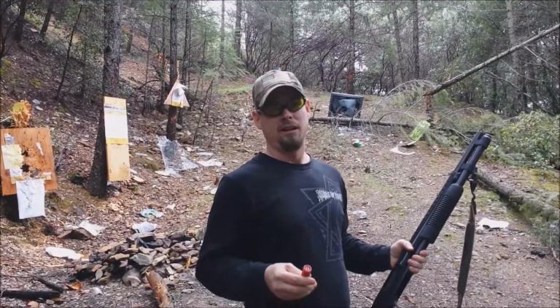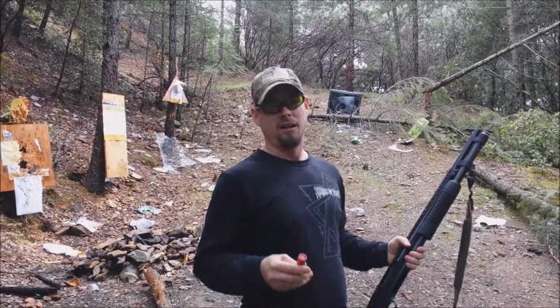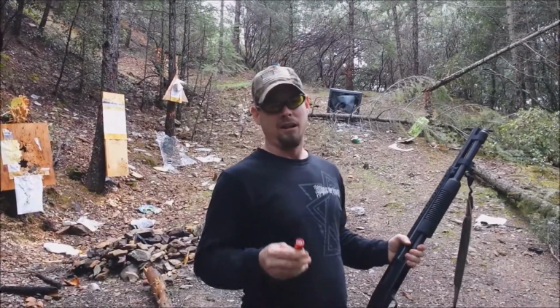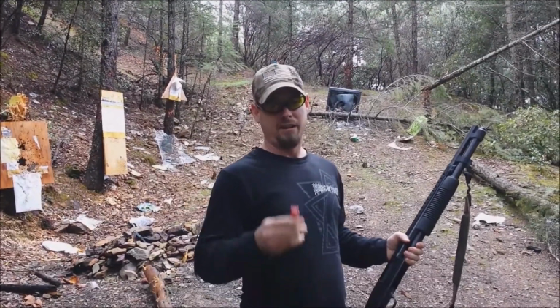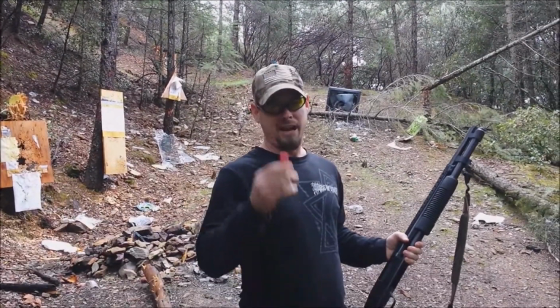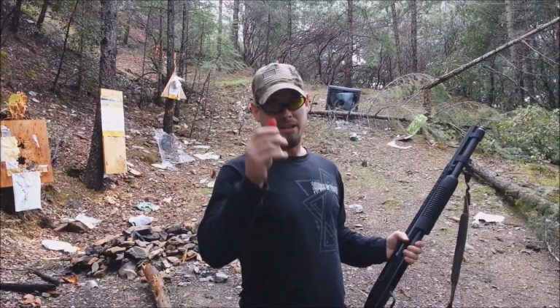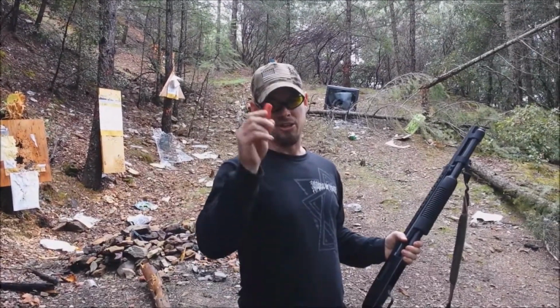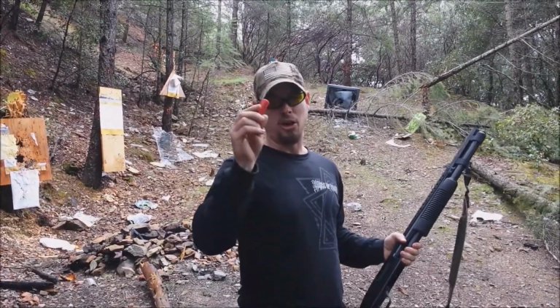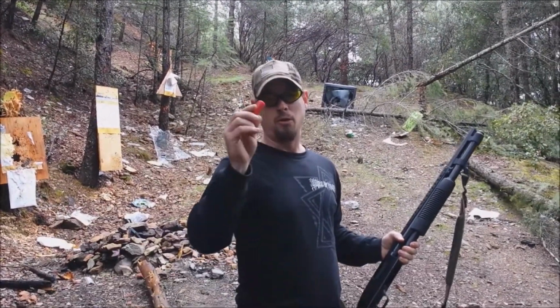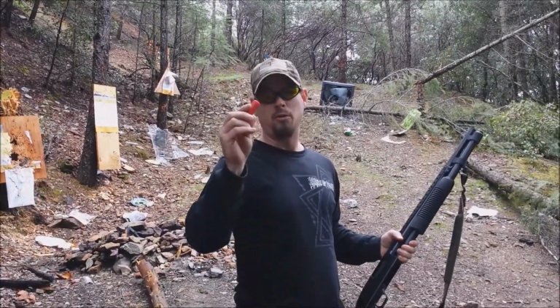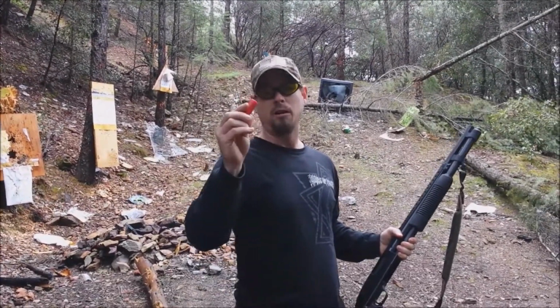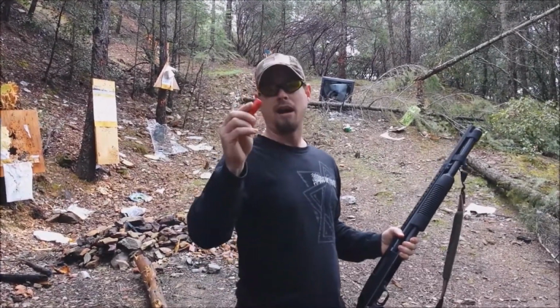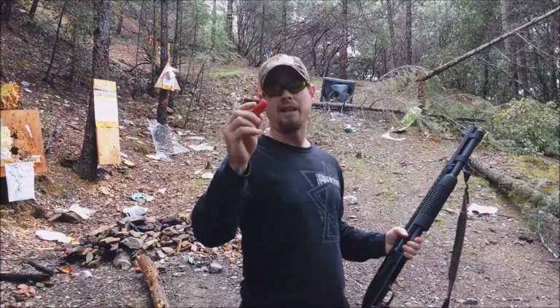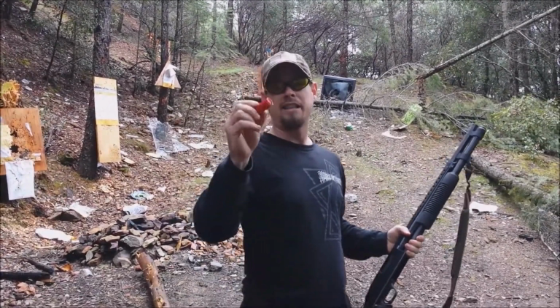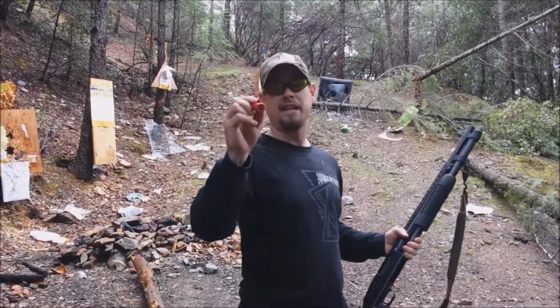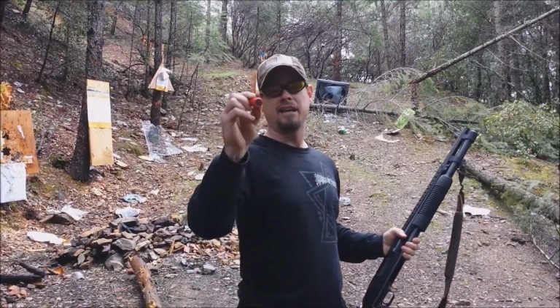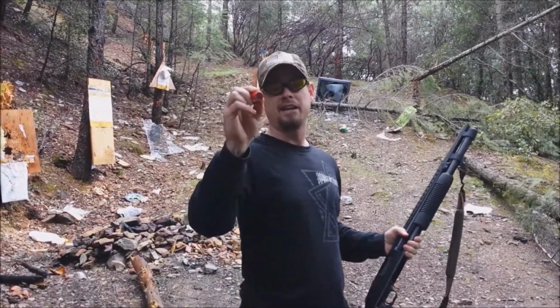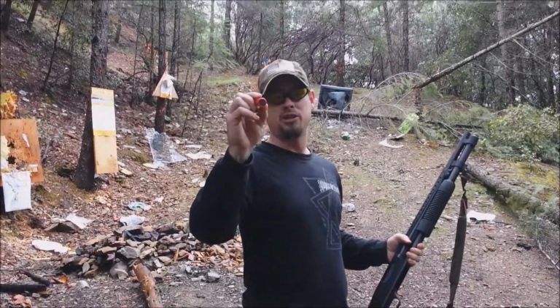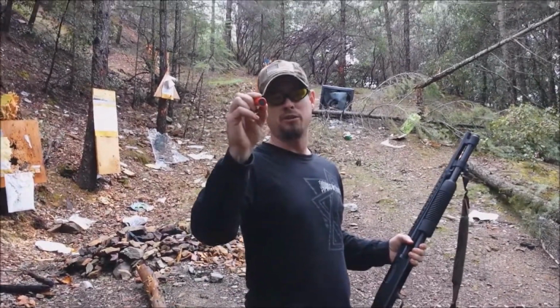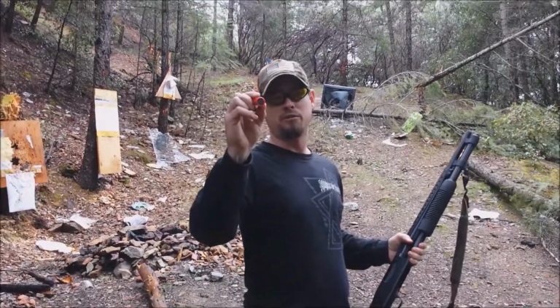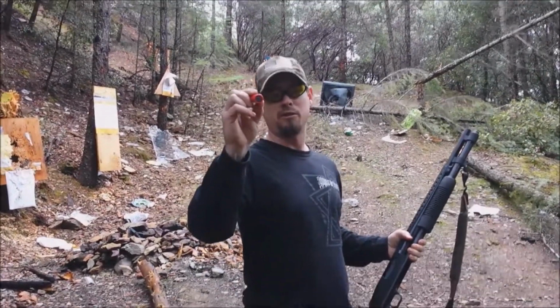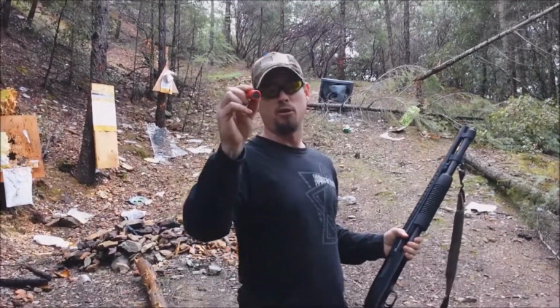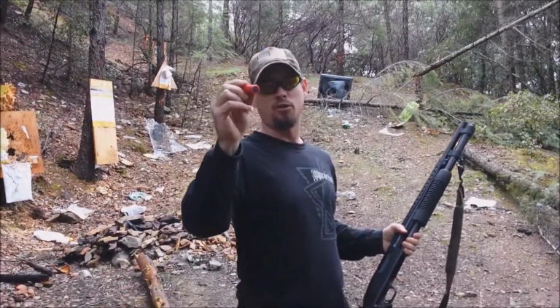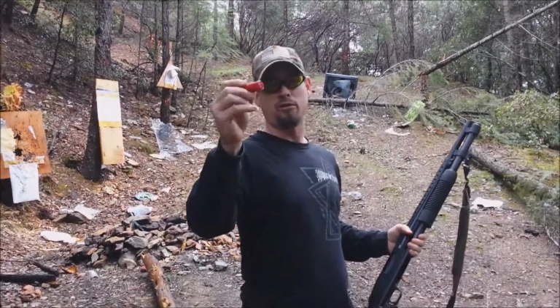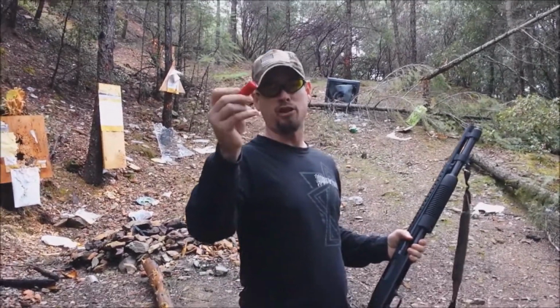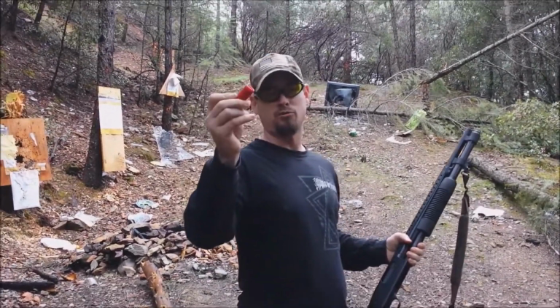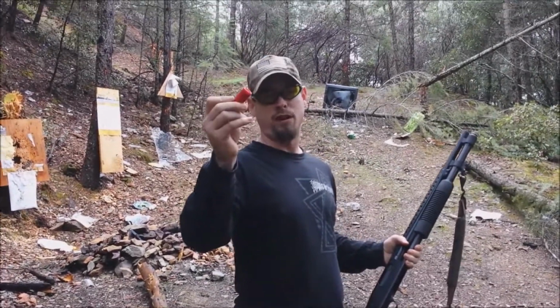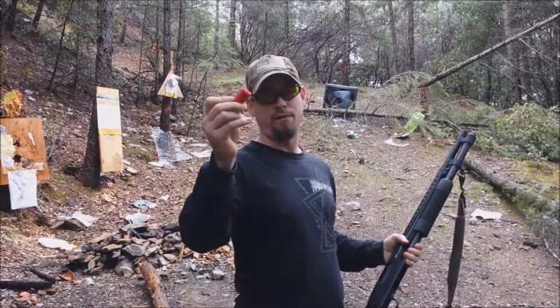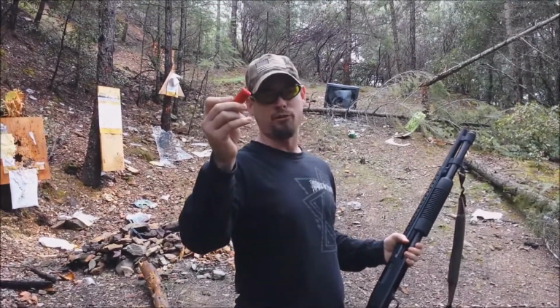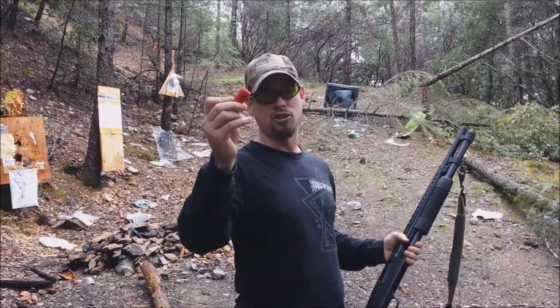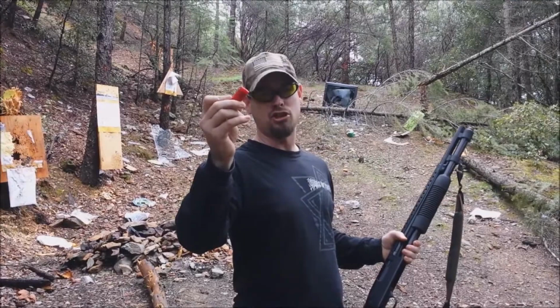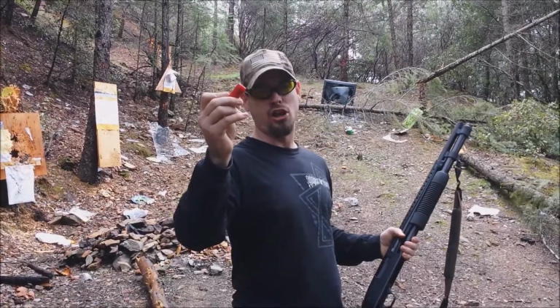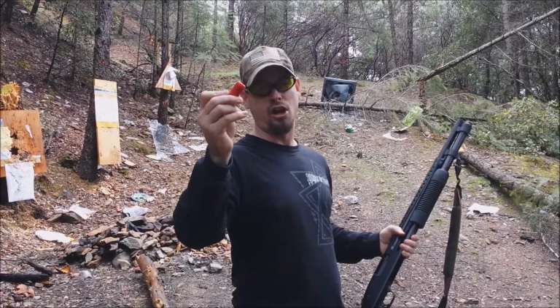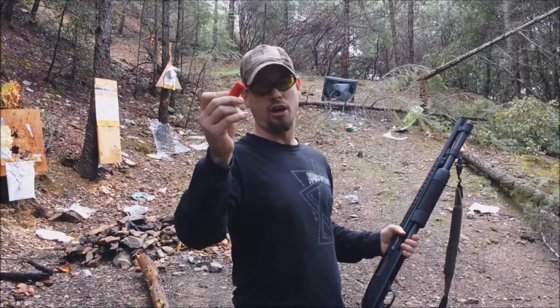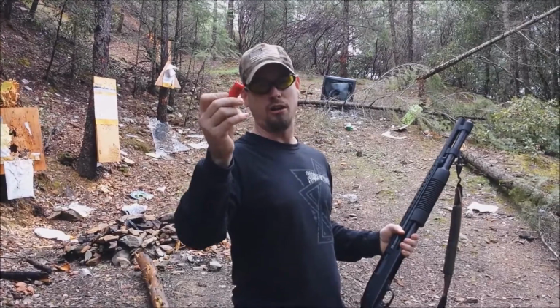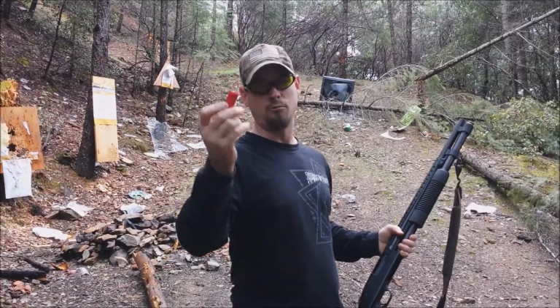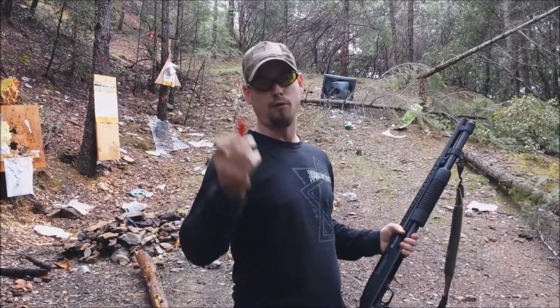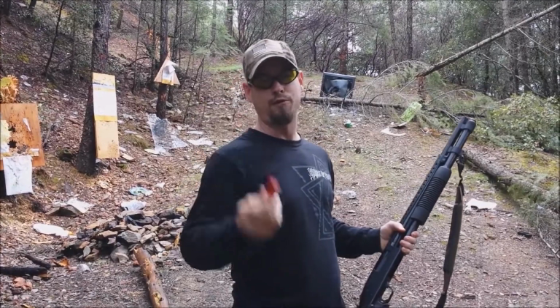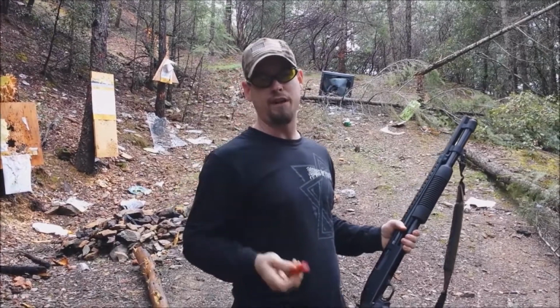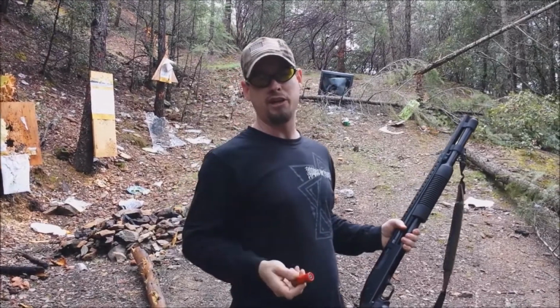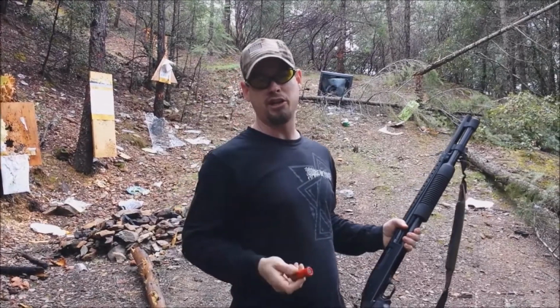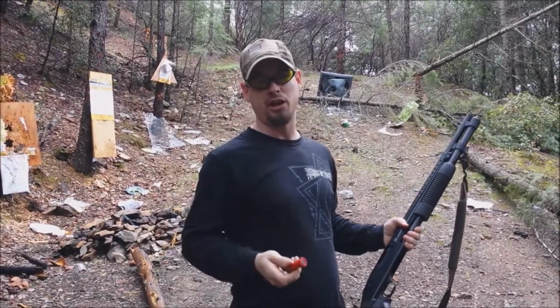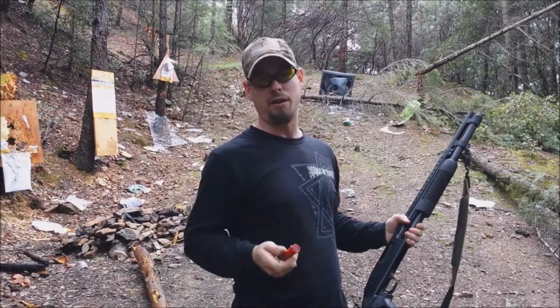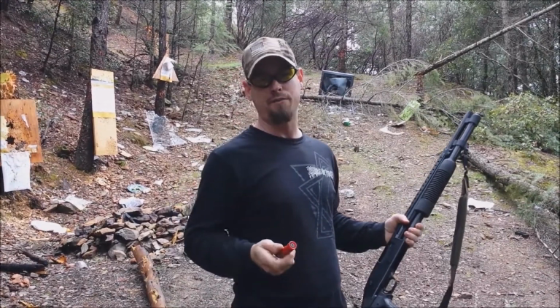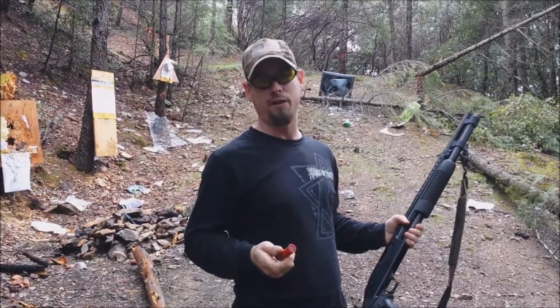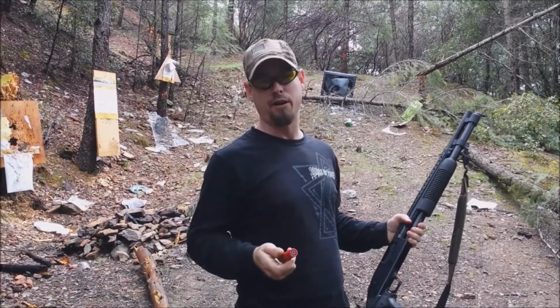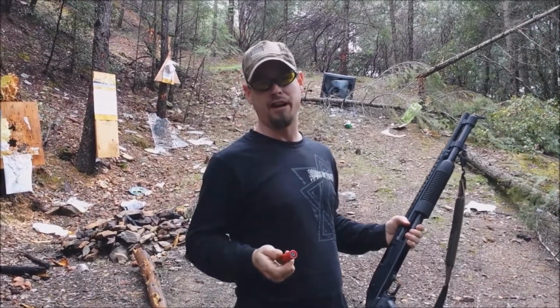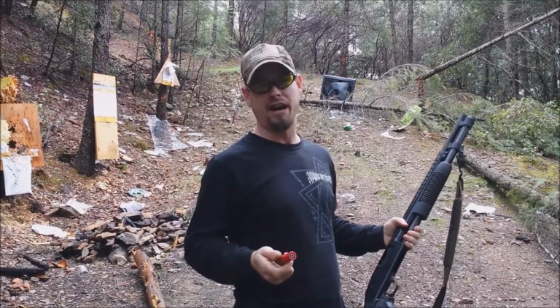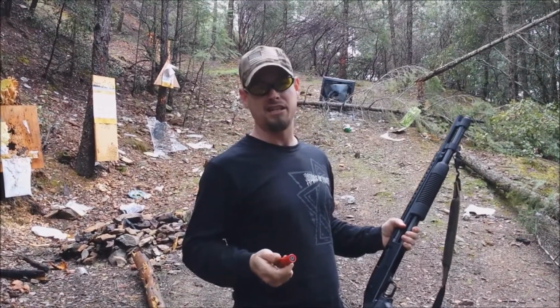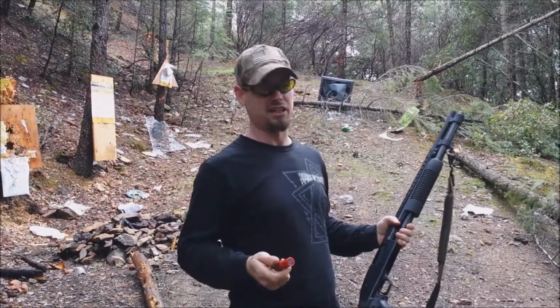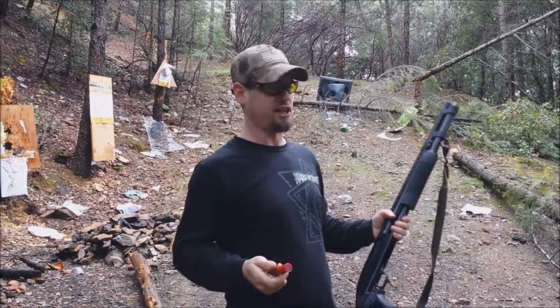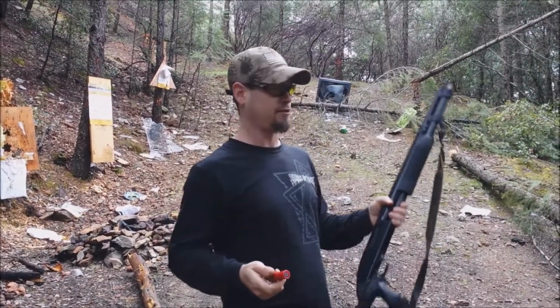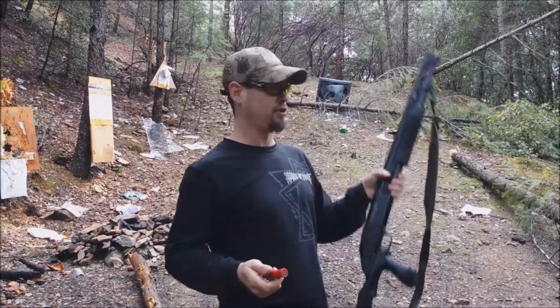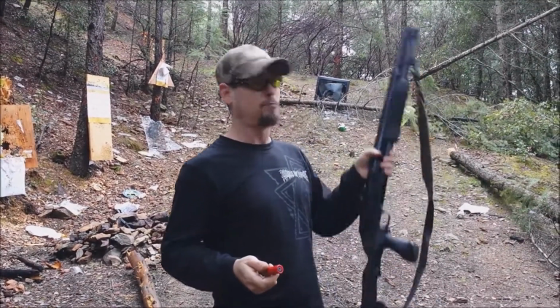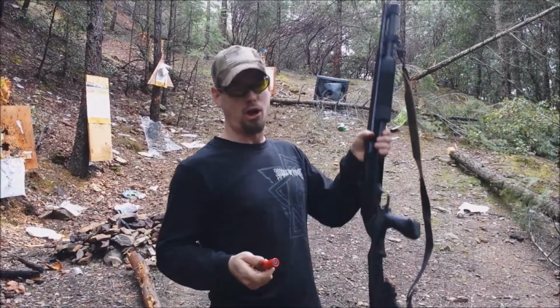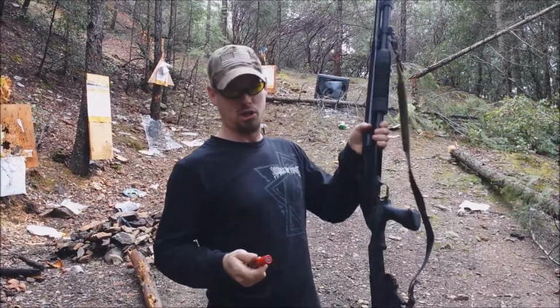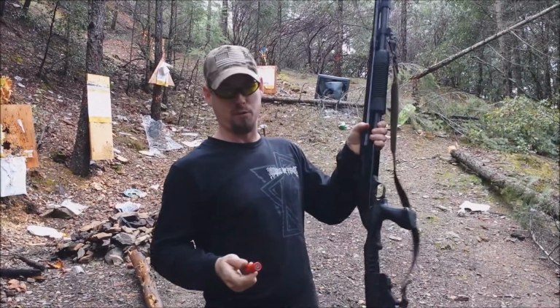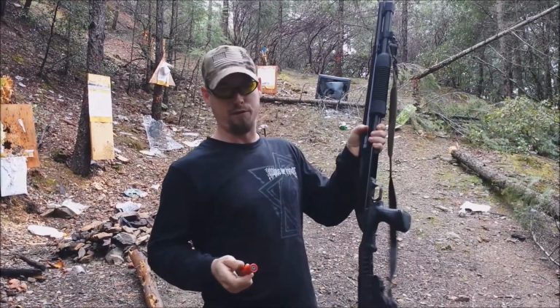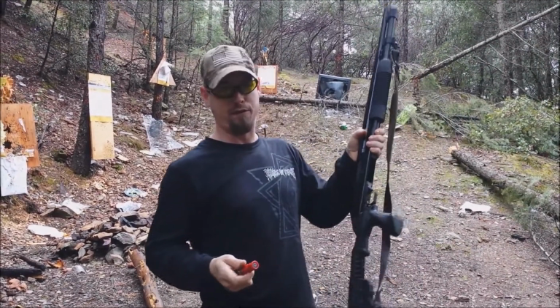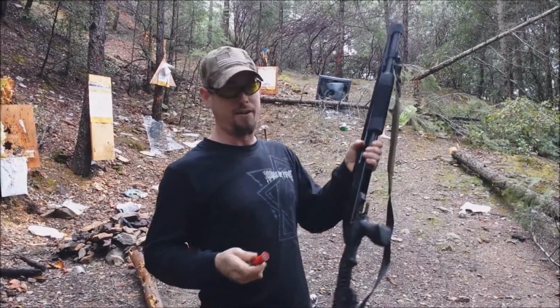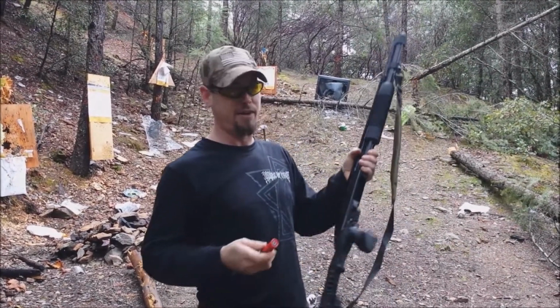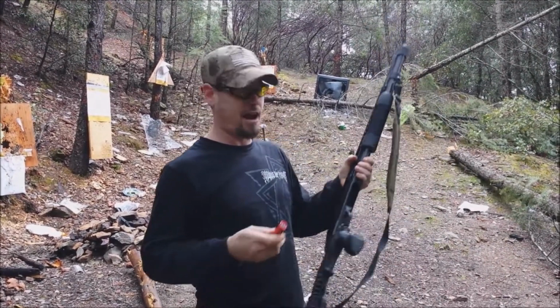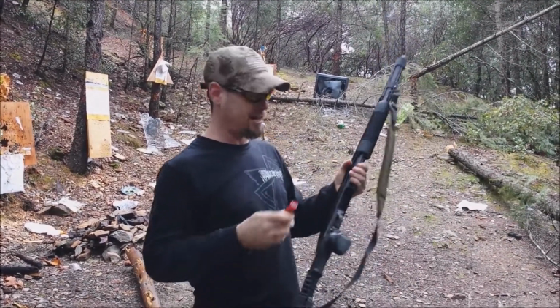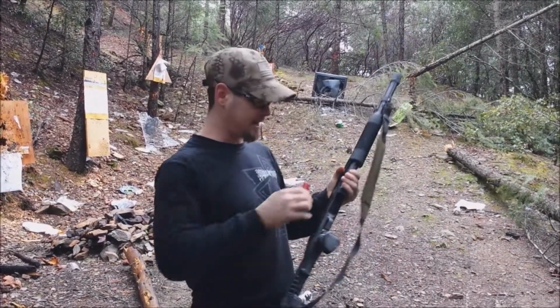I think a two and three quarter inch rifle slug will finish it off very nicely through the Mossberg 590.